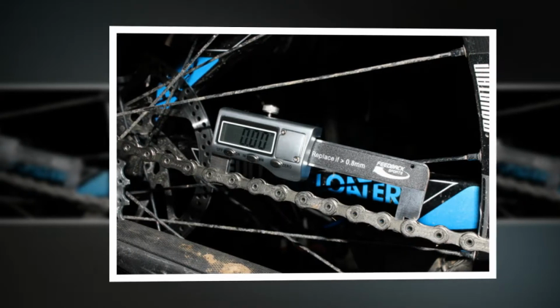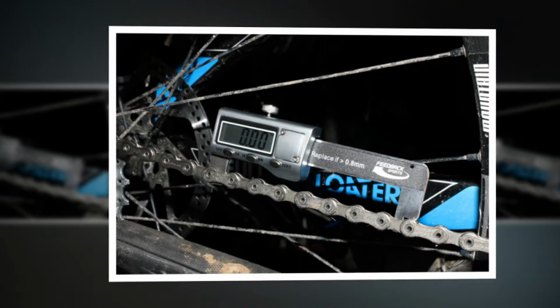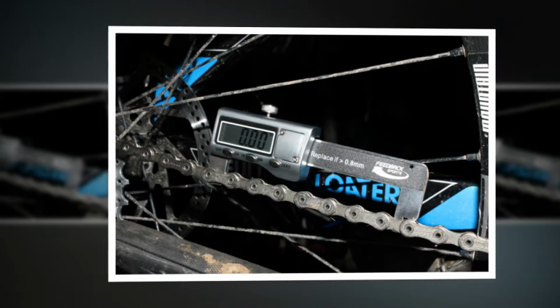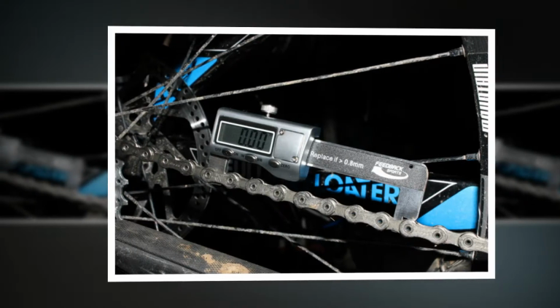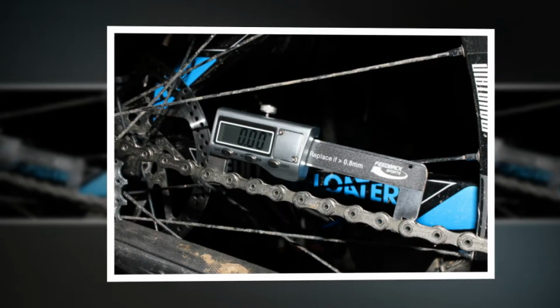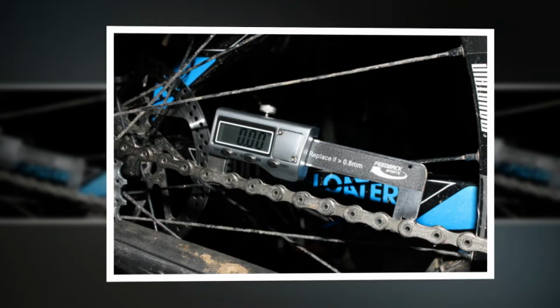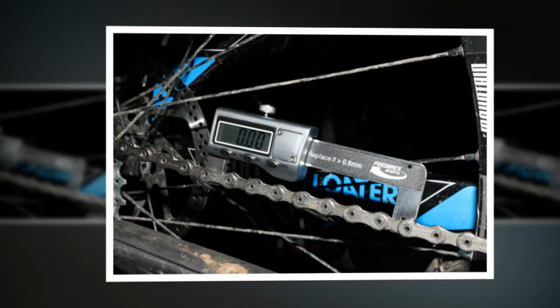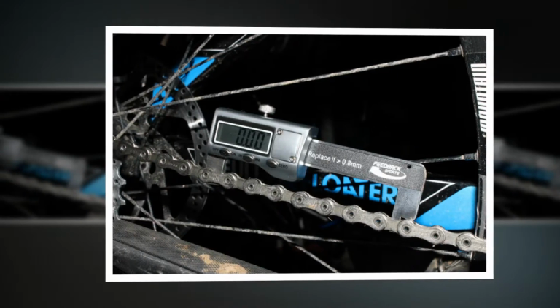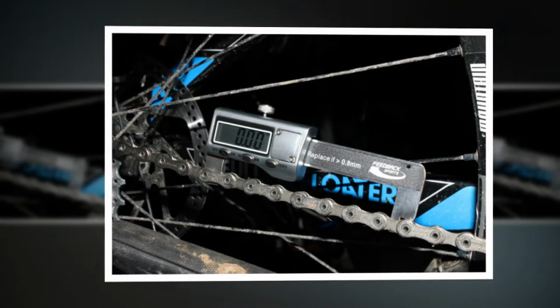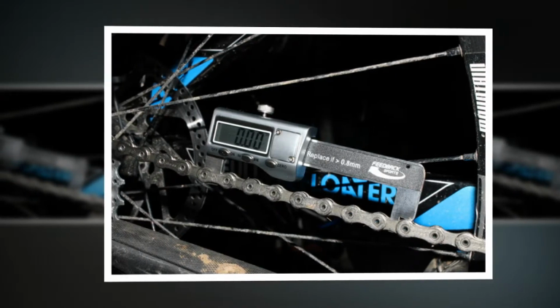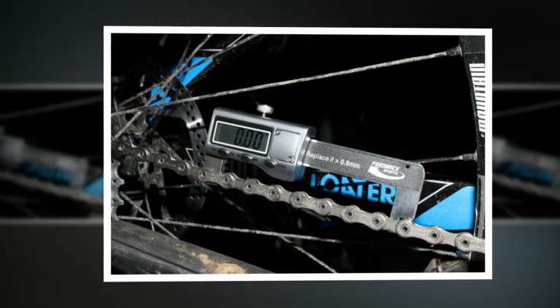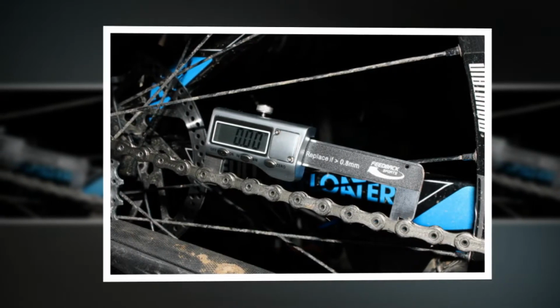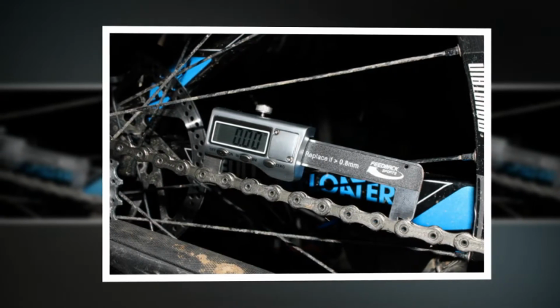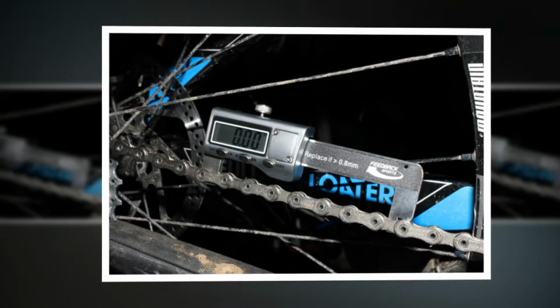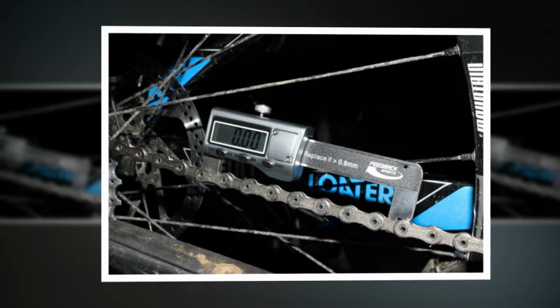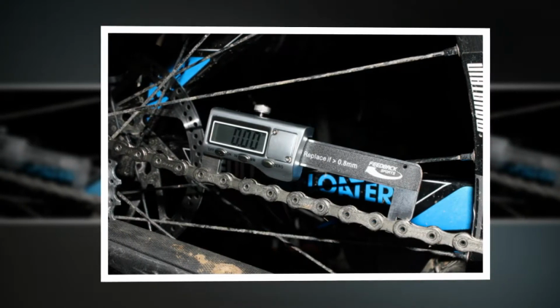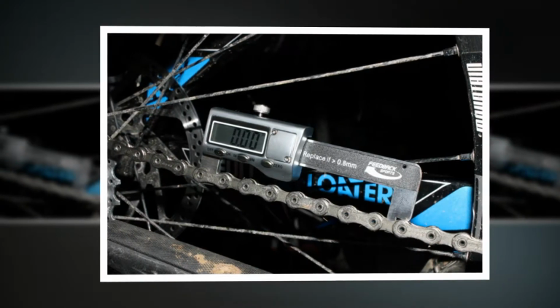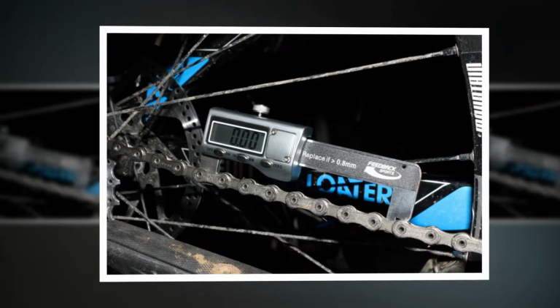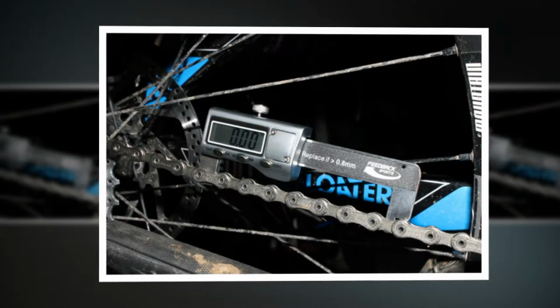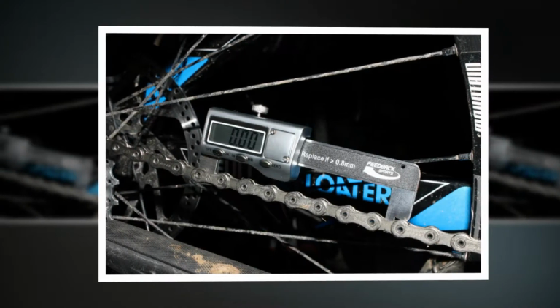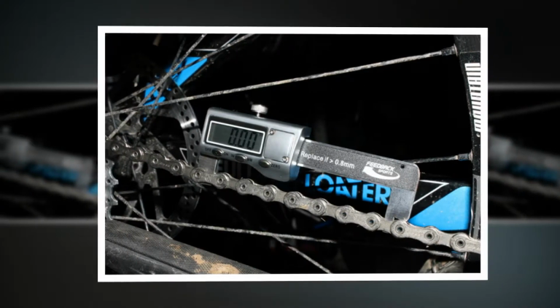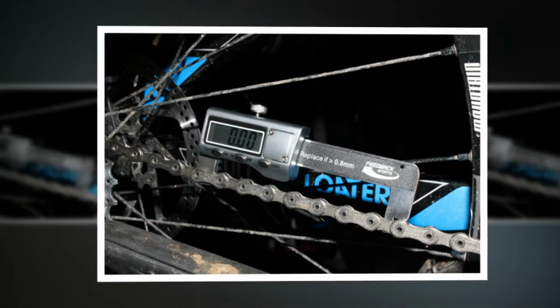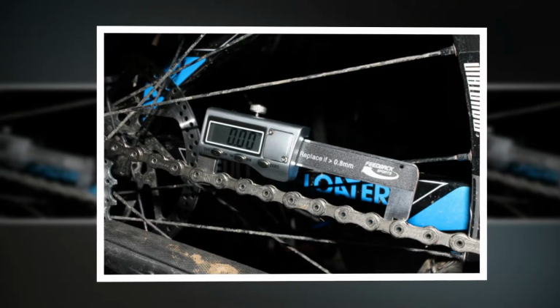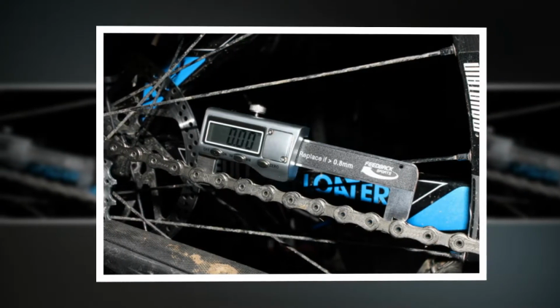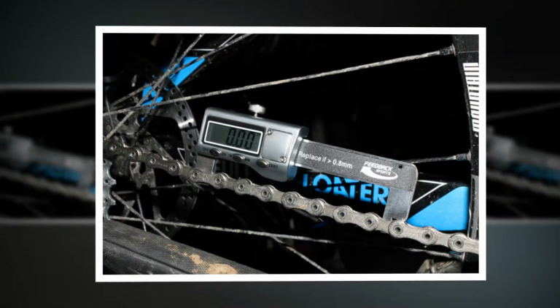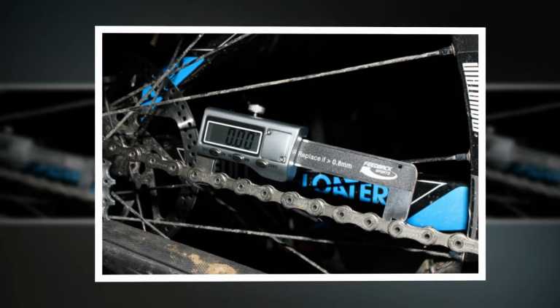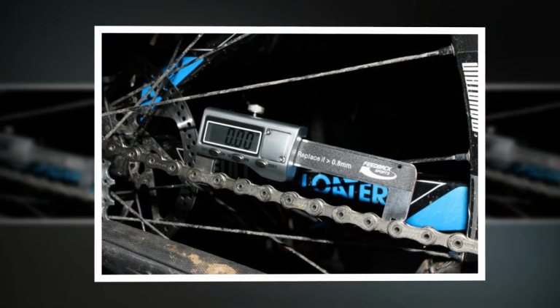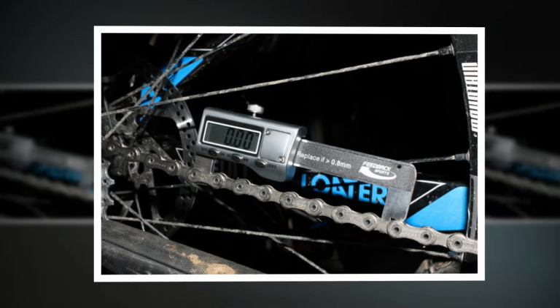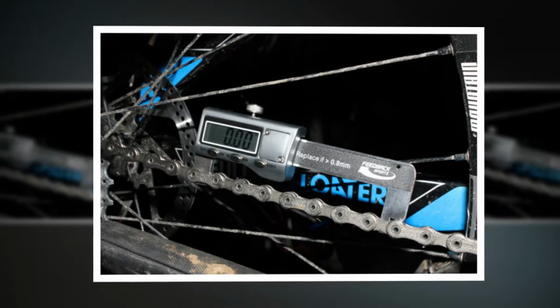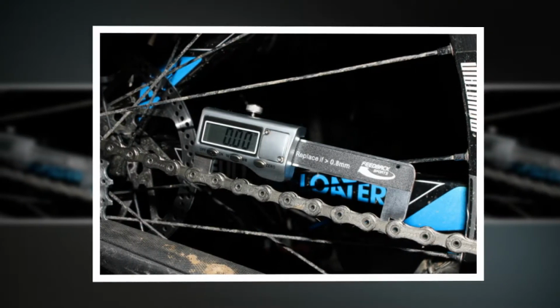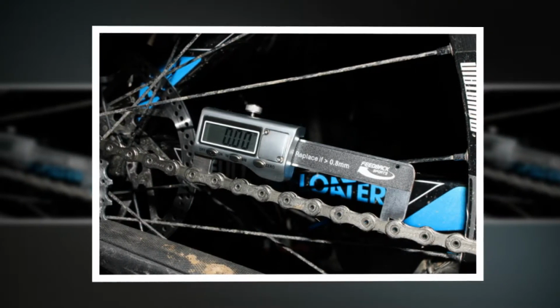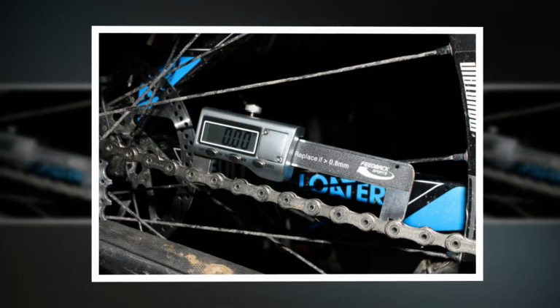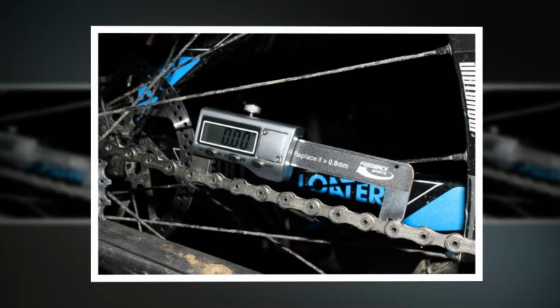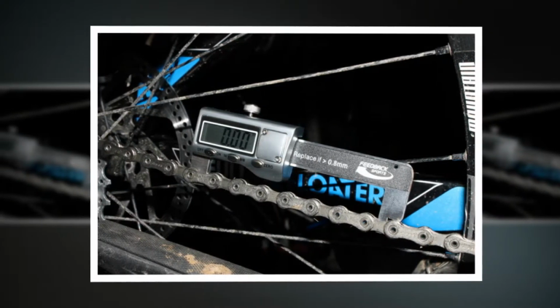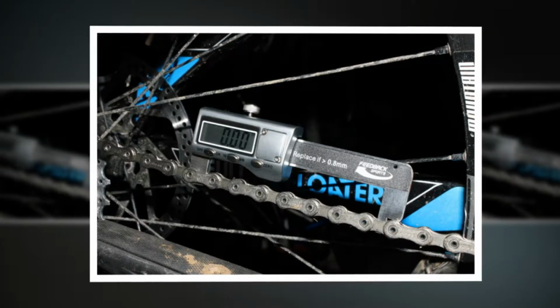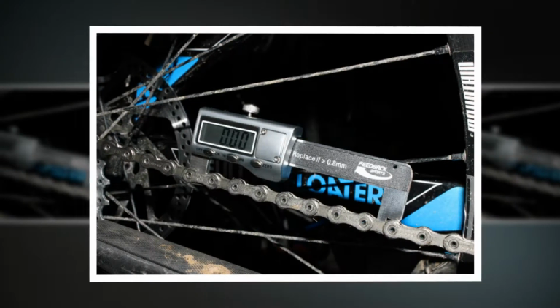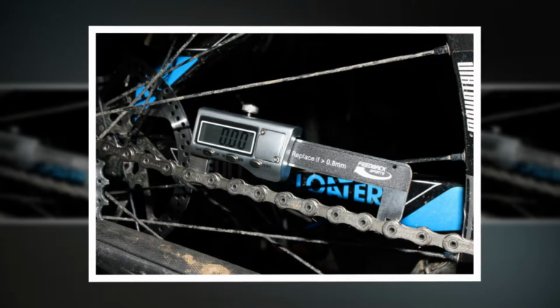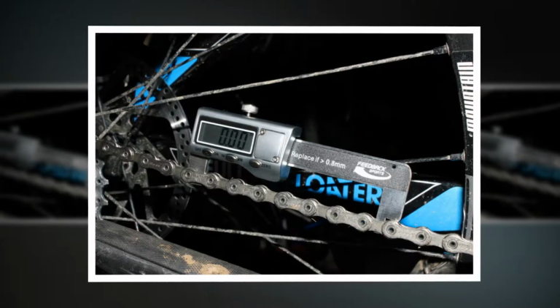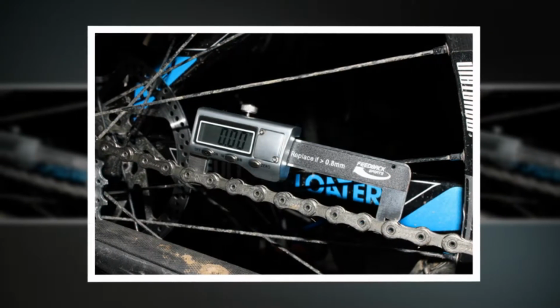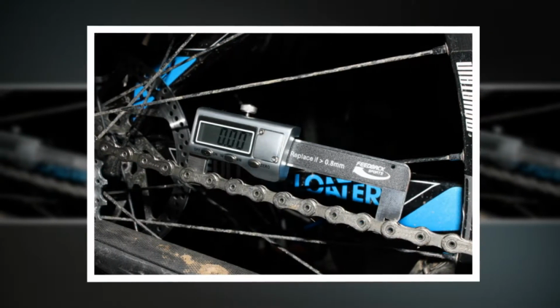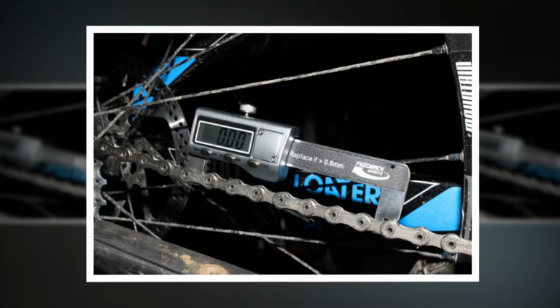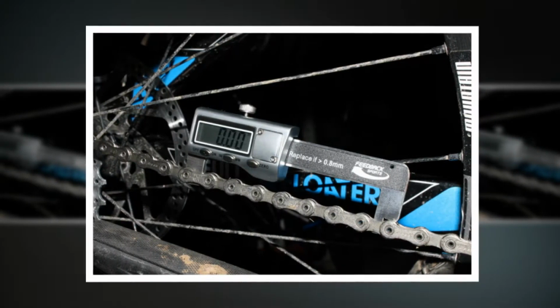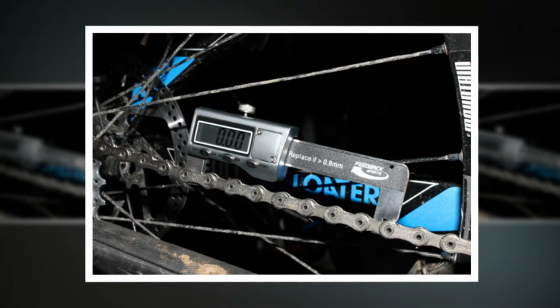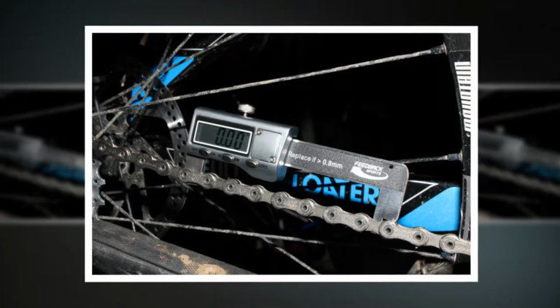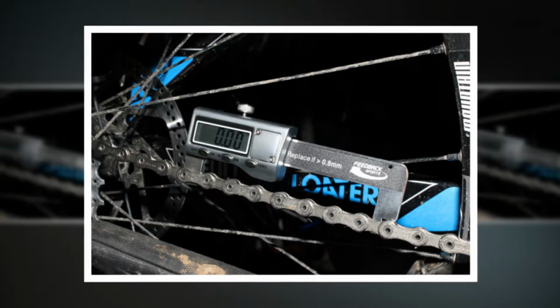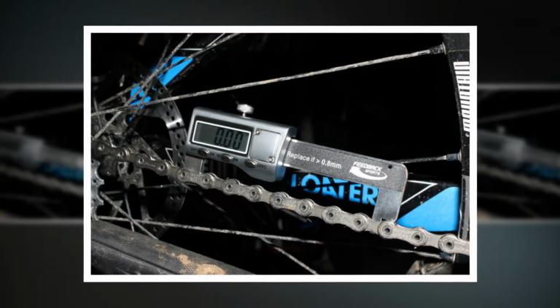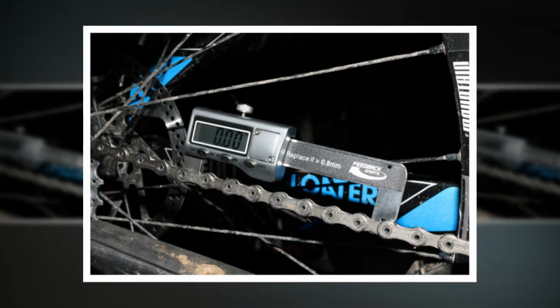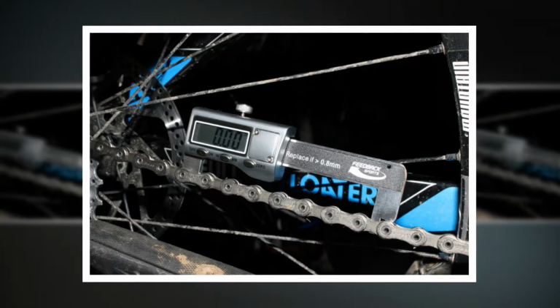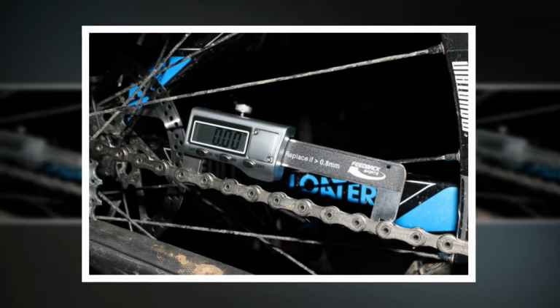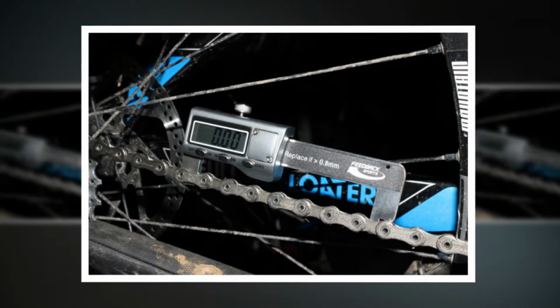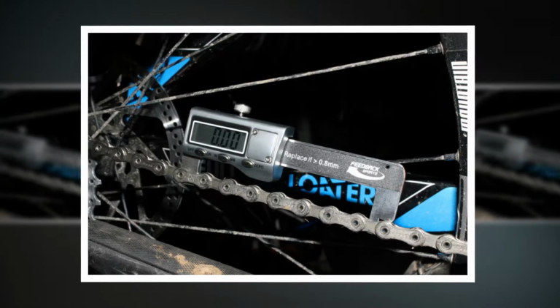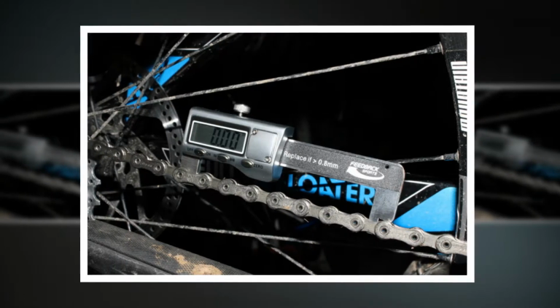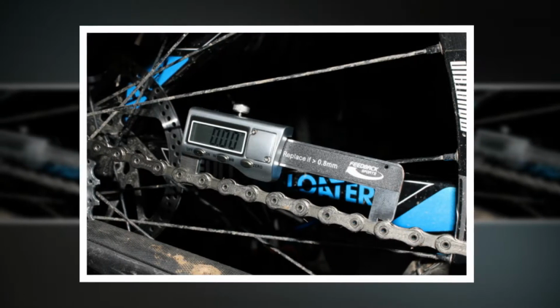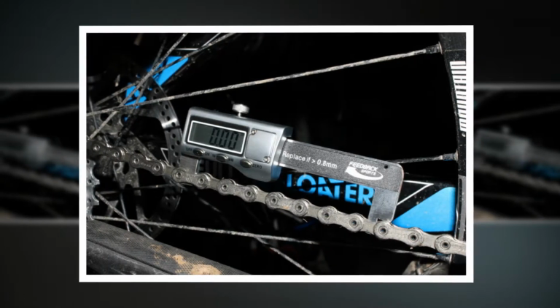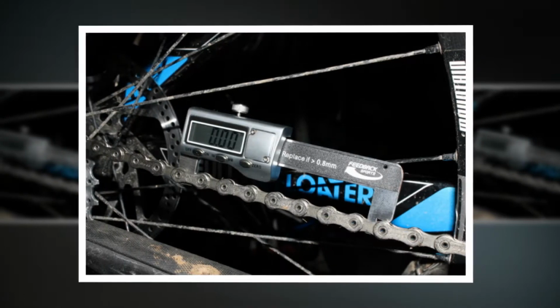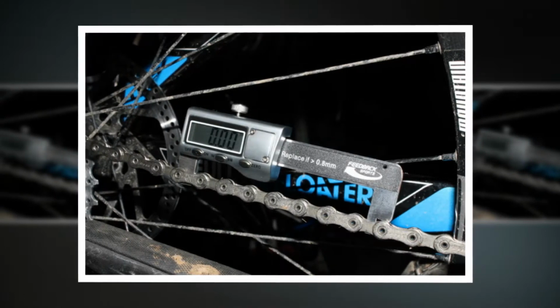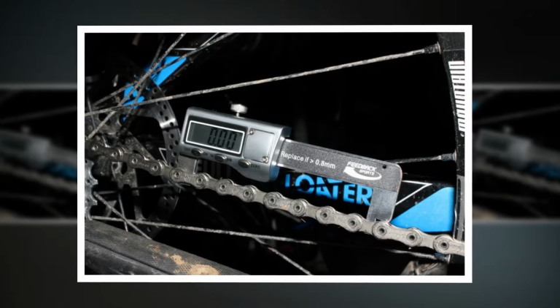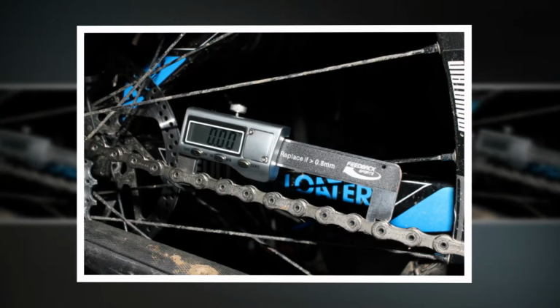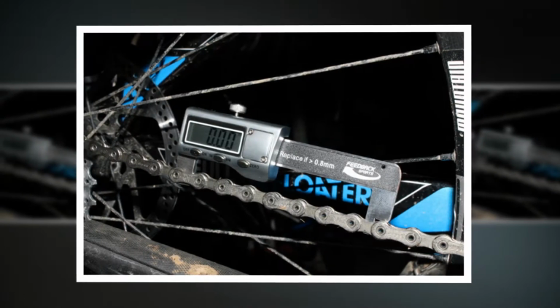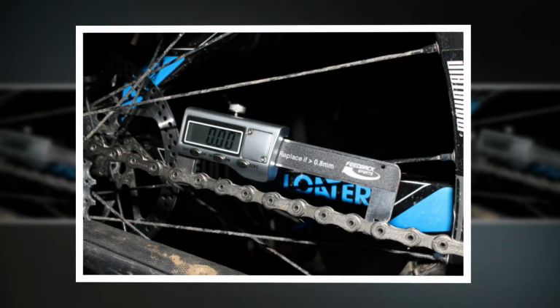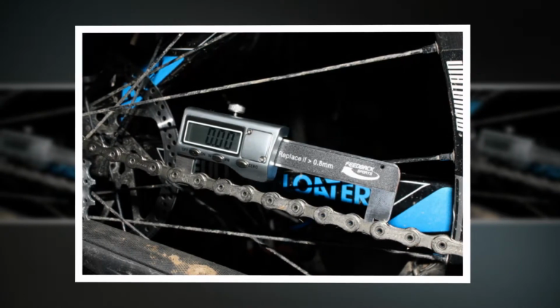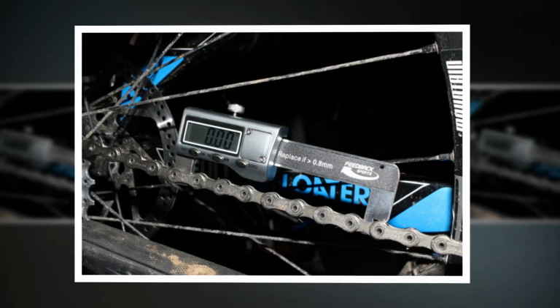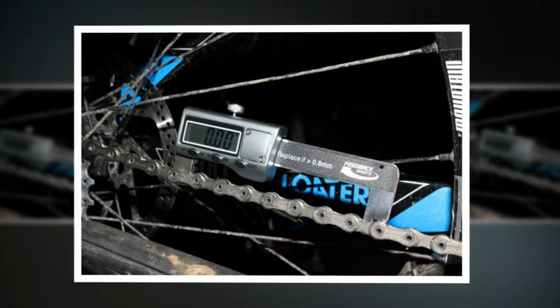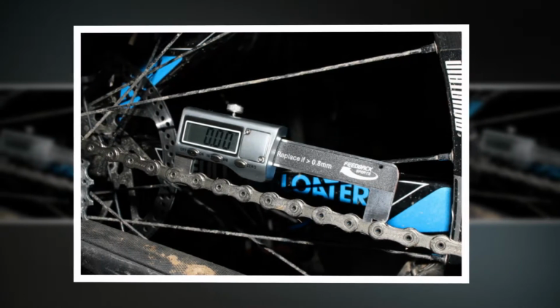It could also be useful in a shop setting, to show the extent of the chain wear to a customer standing at the counter.